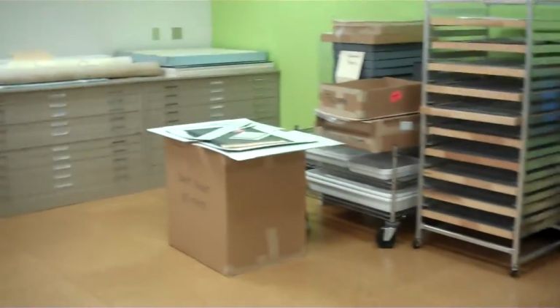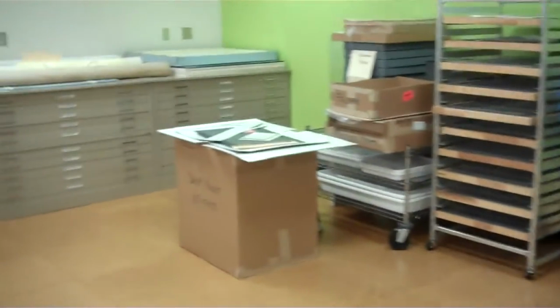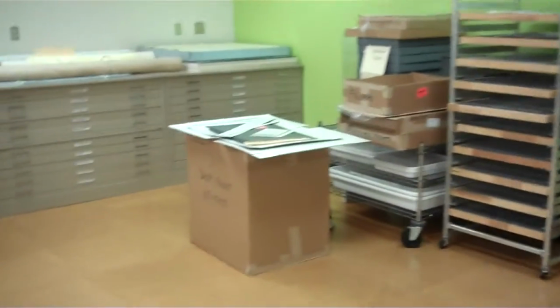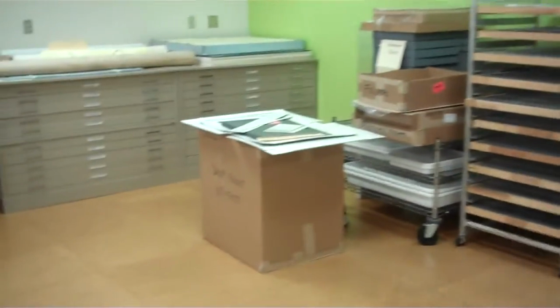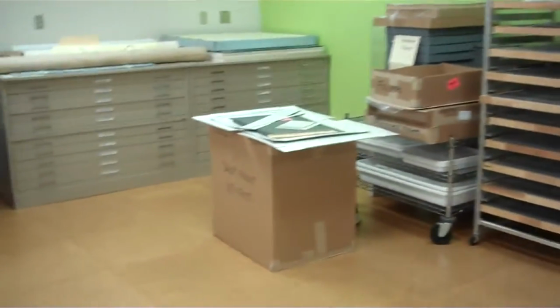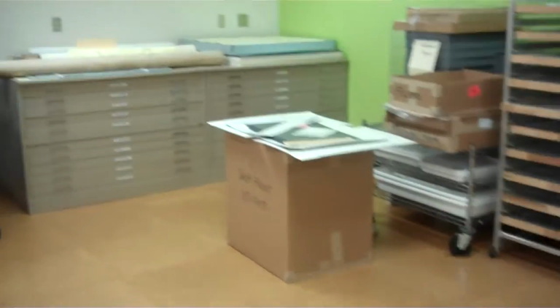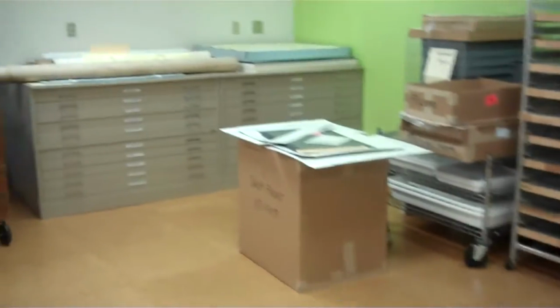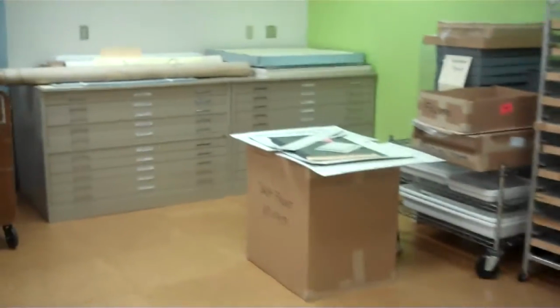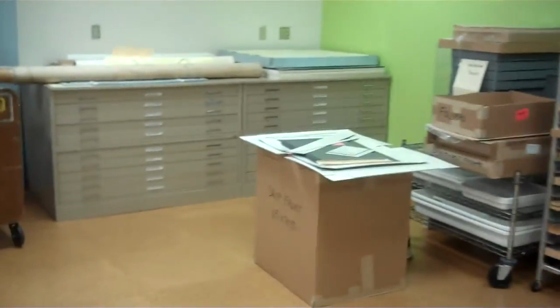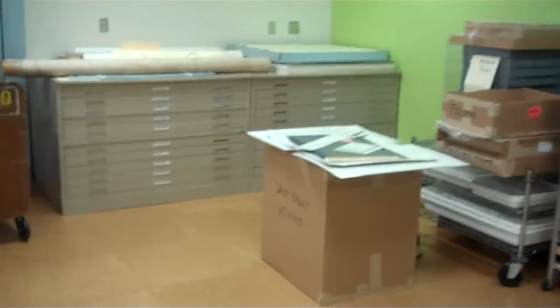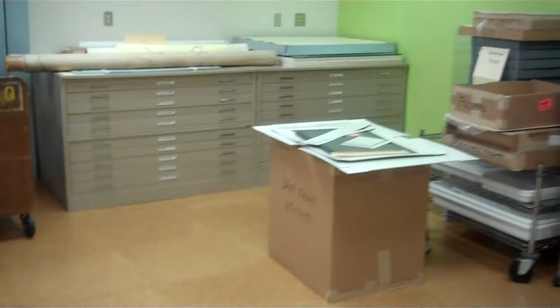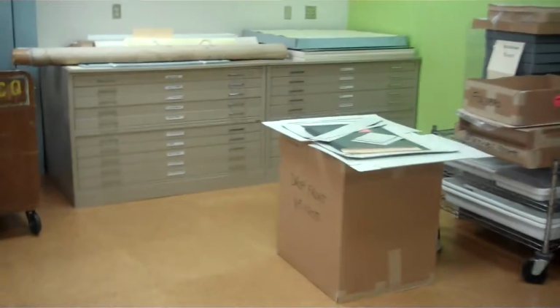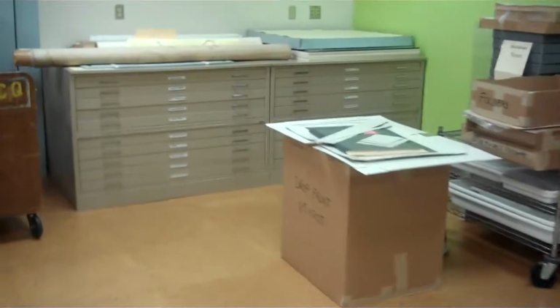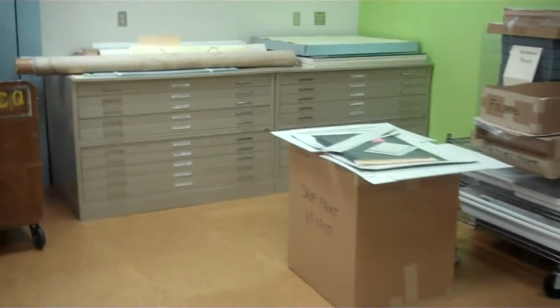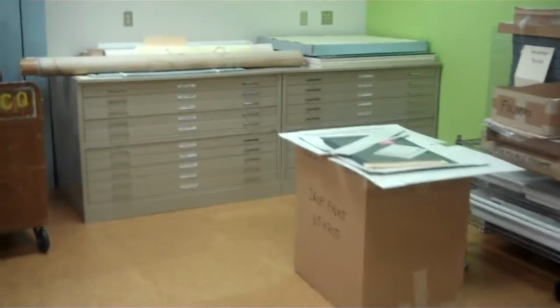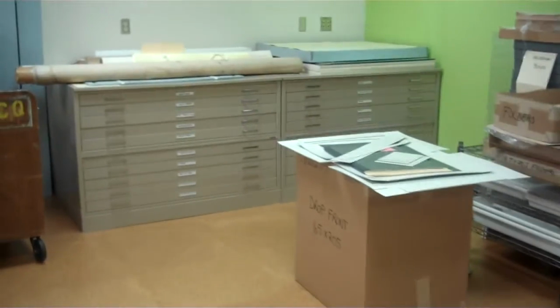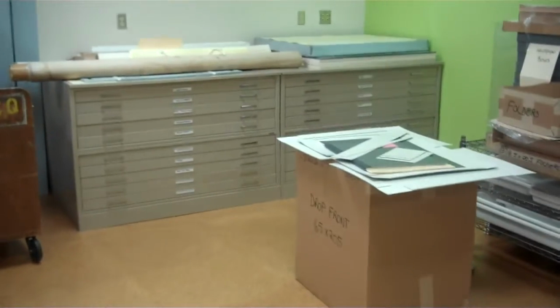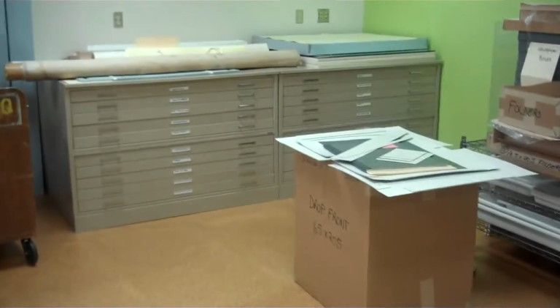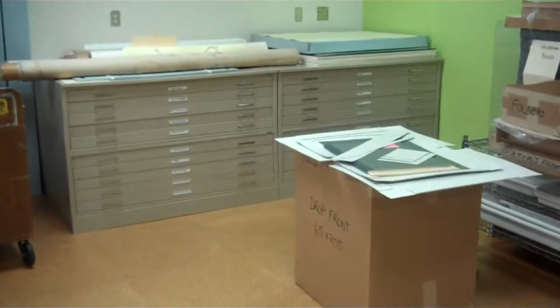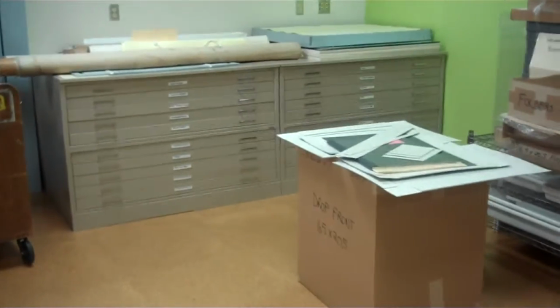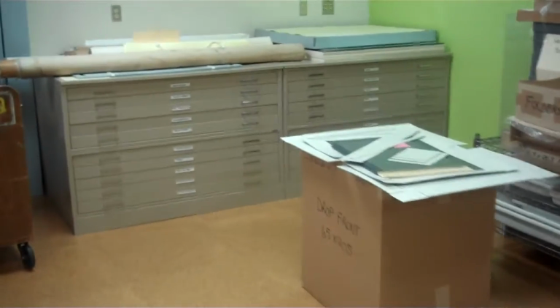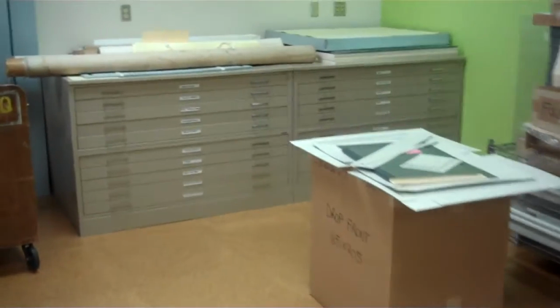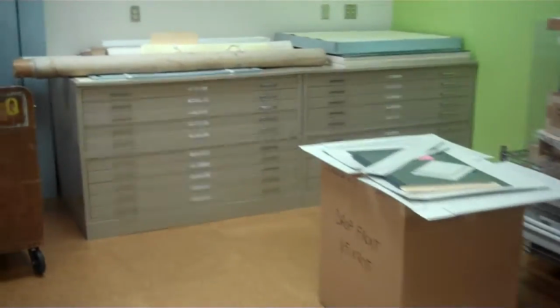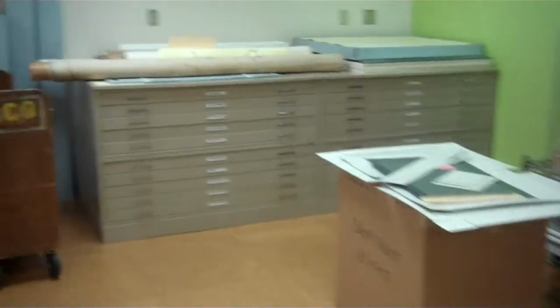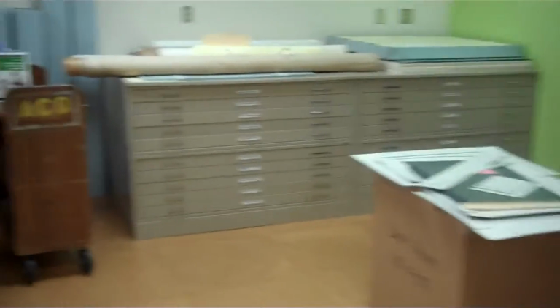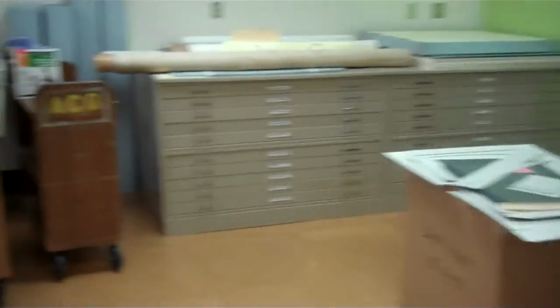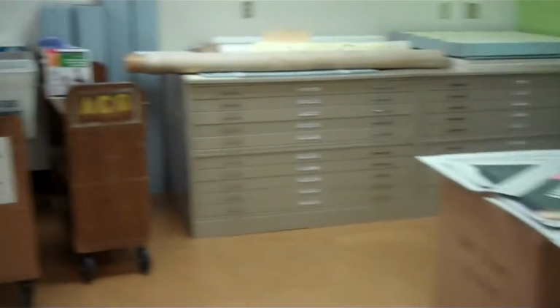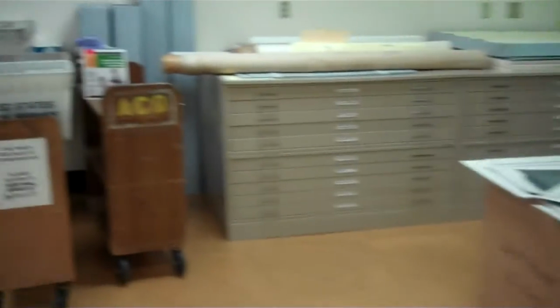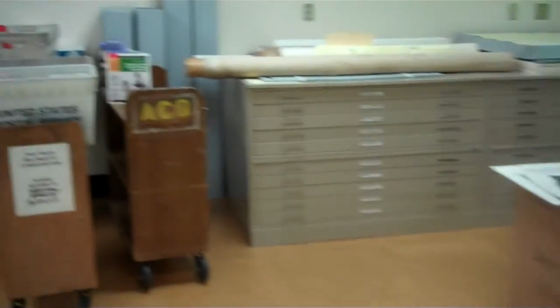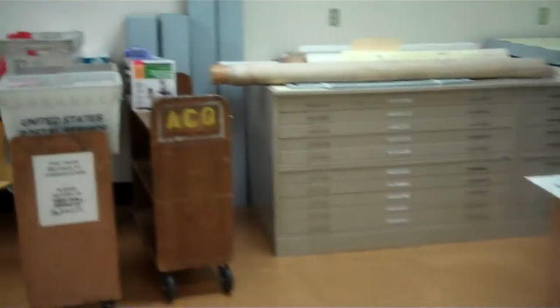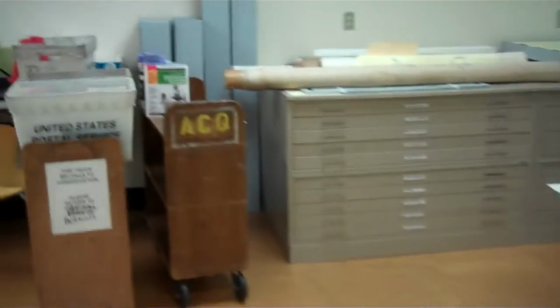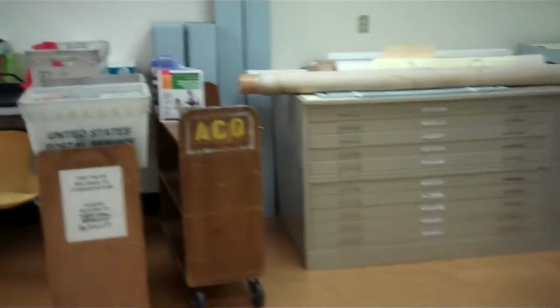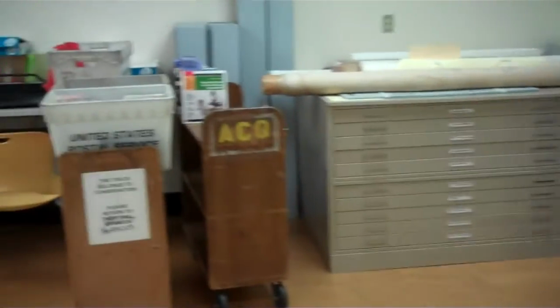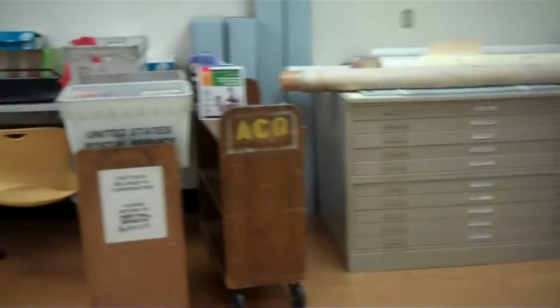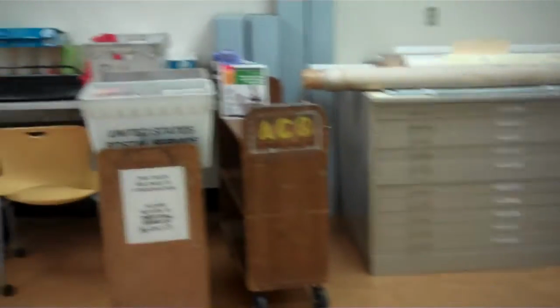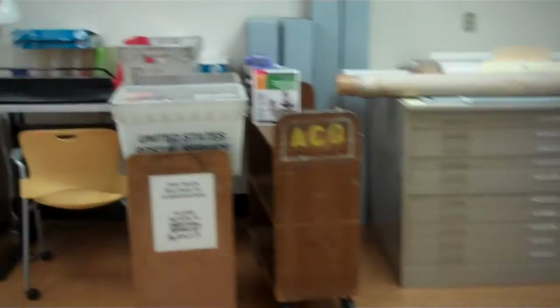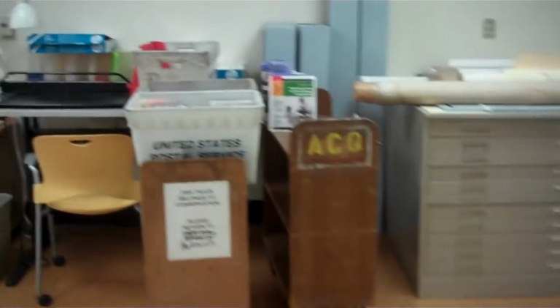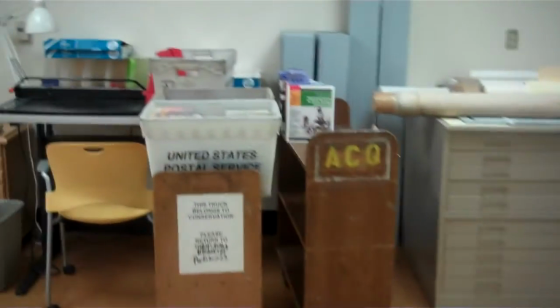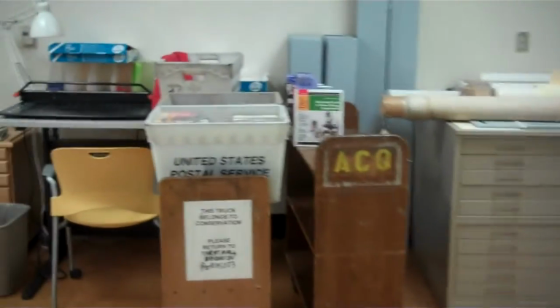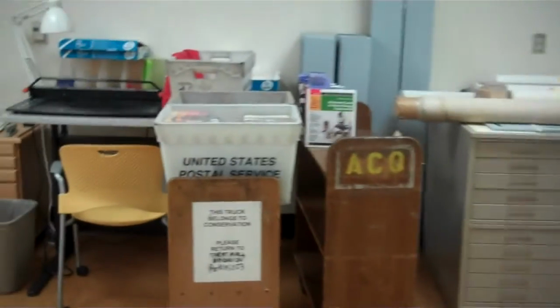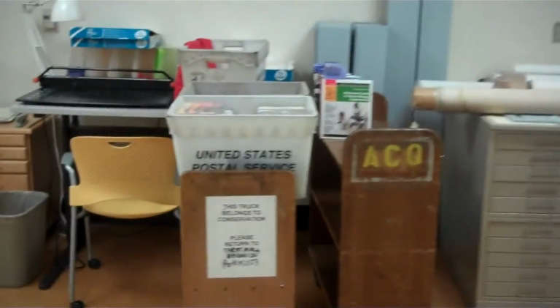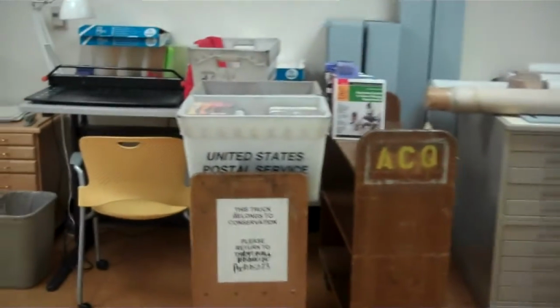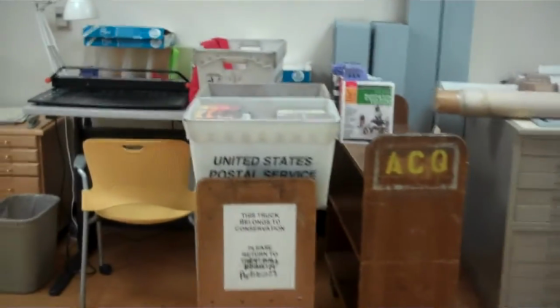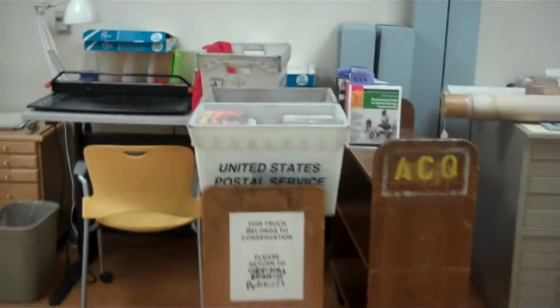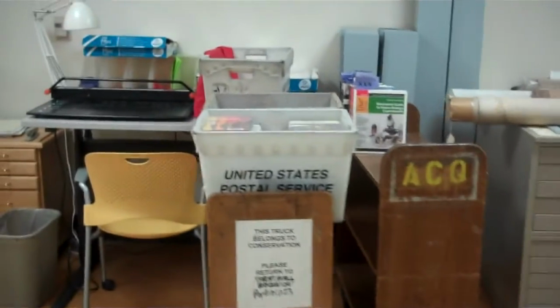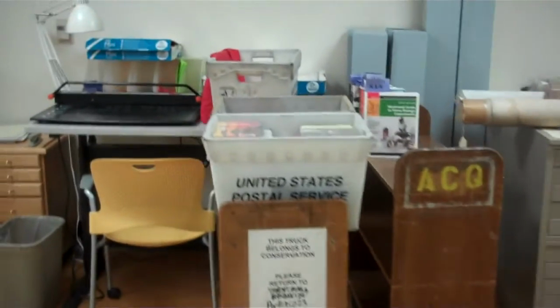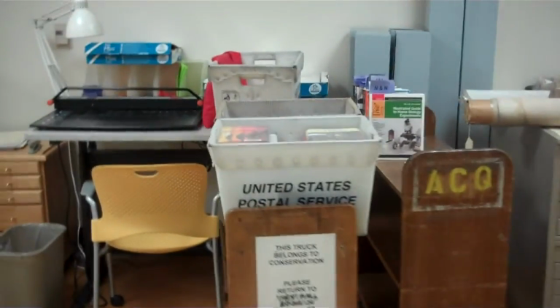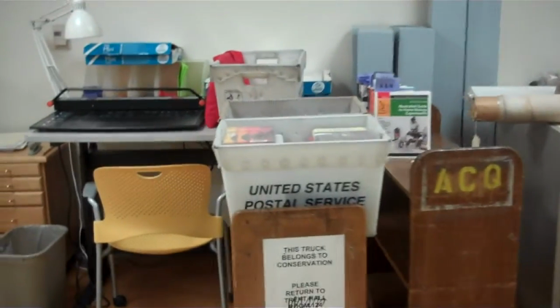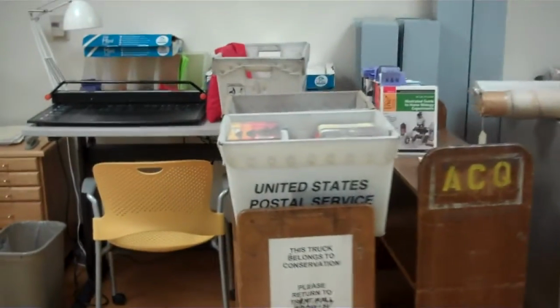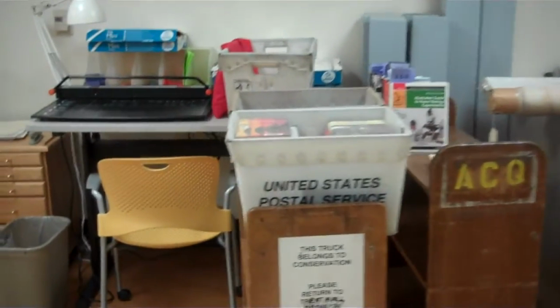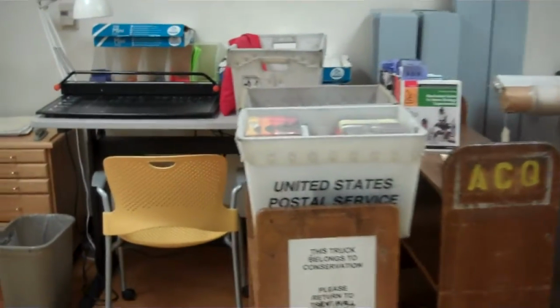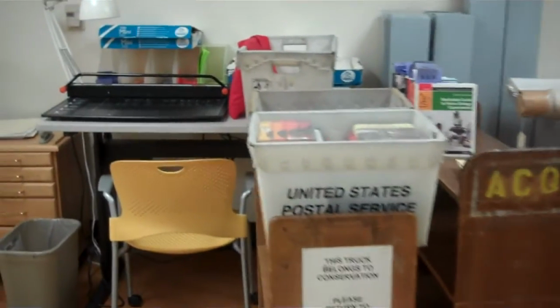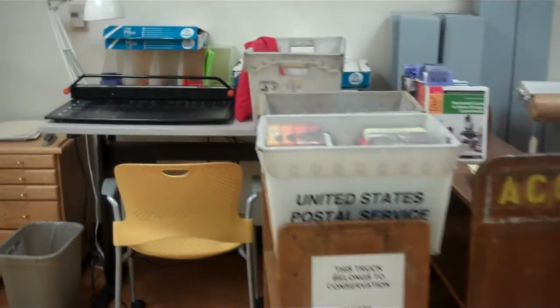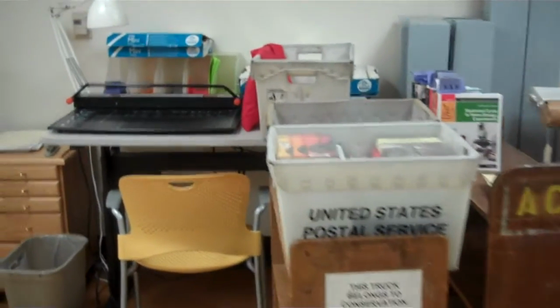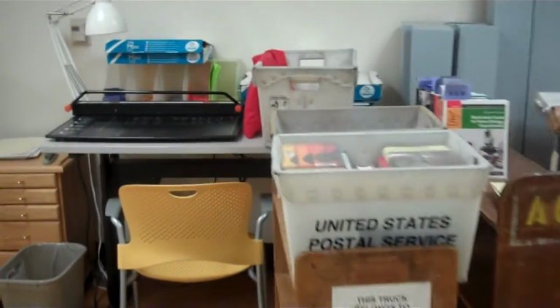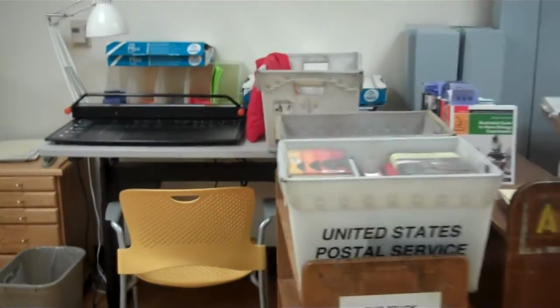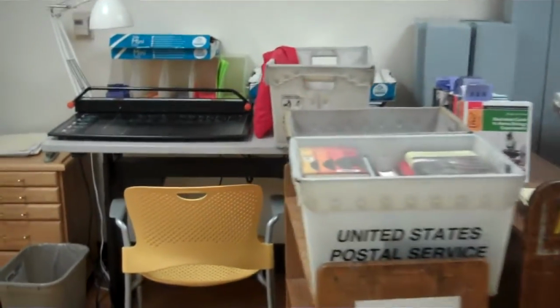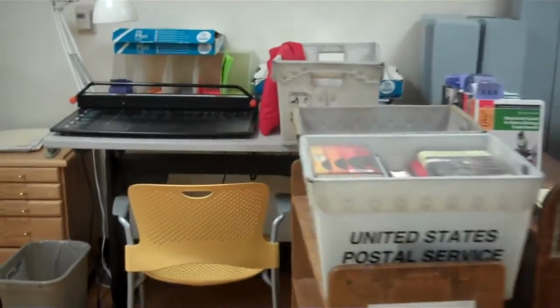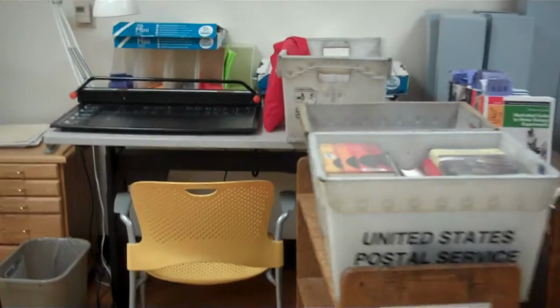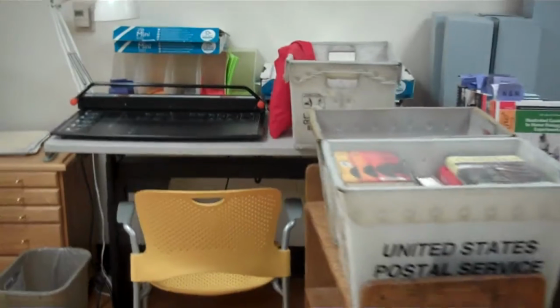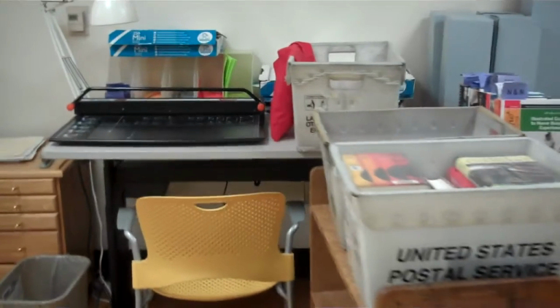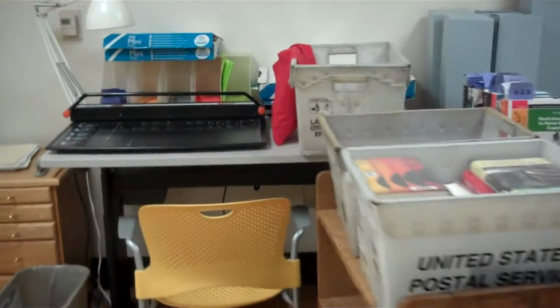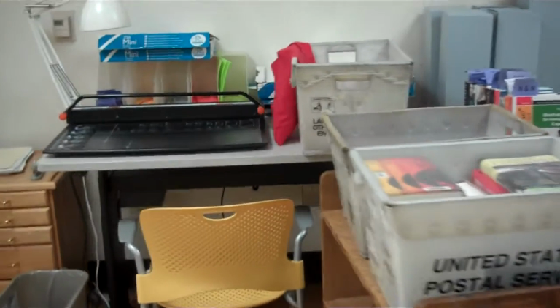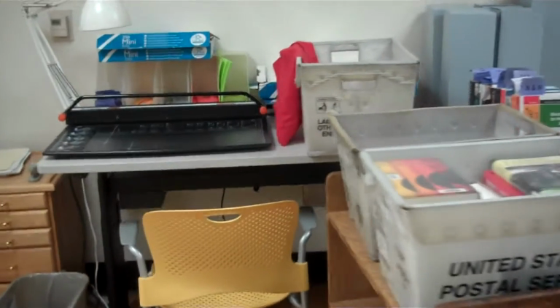On this side, we have flat file storage and our Colibri book jacket machine.